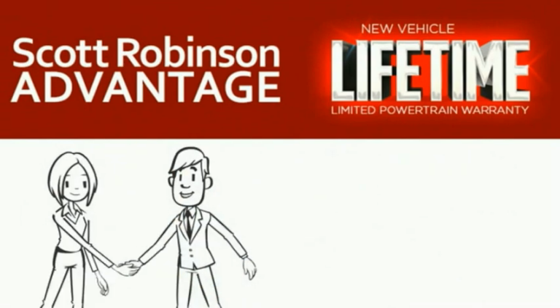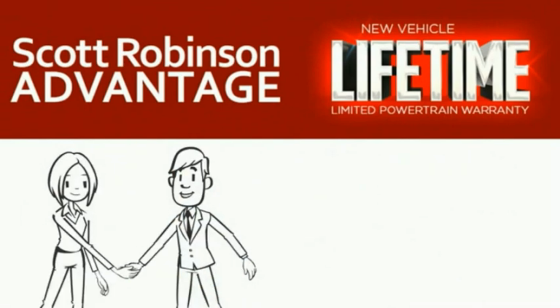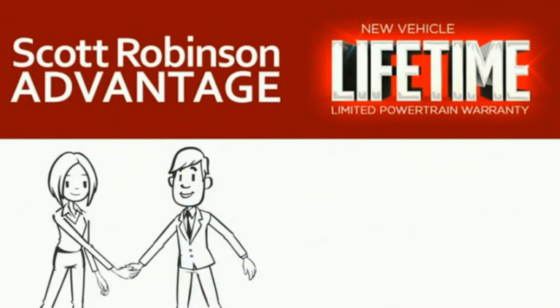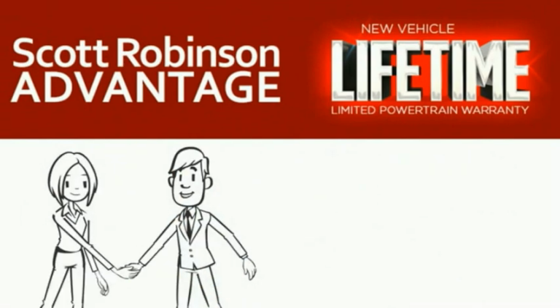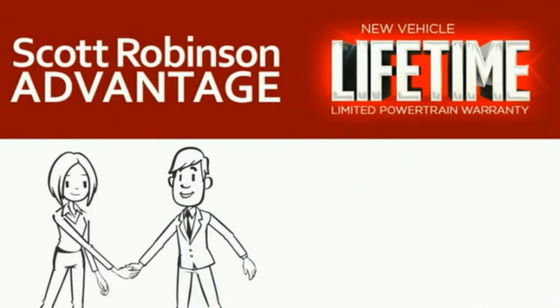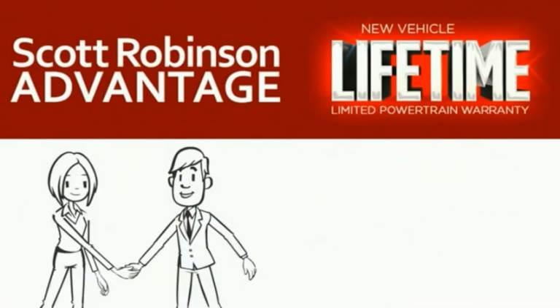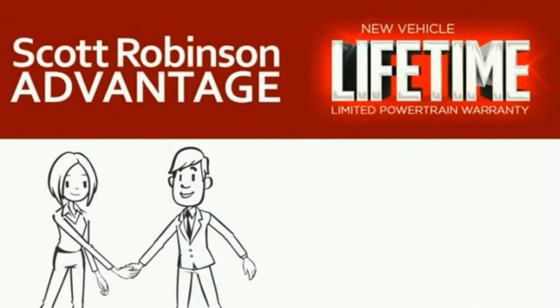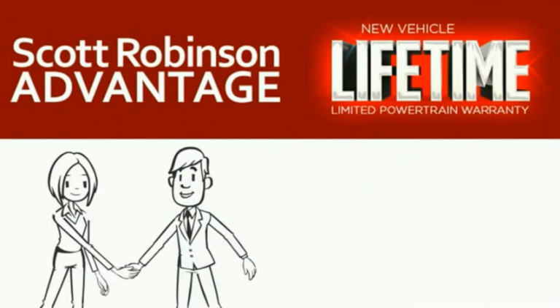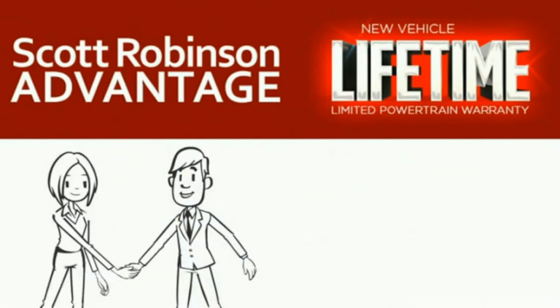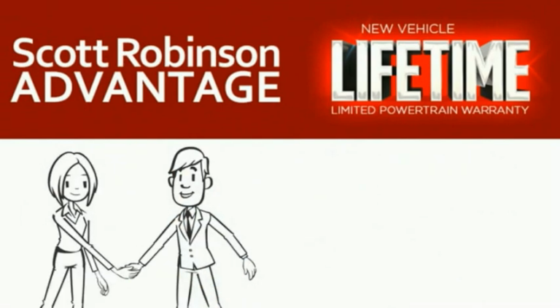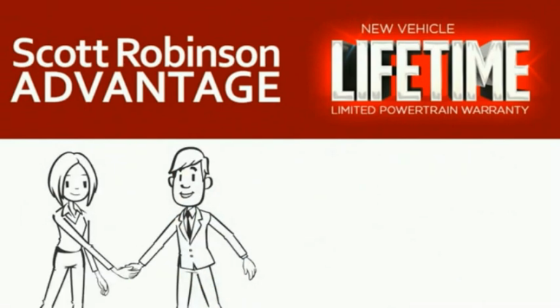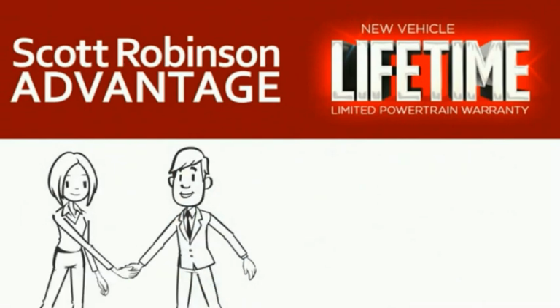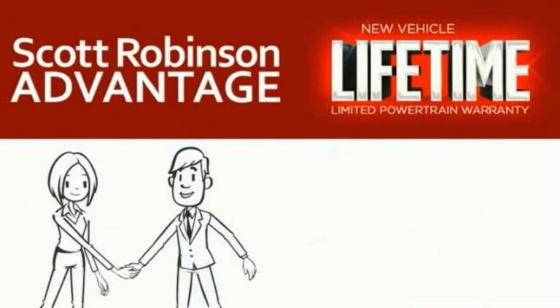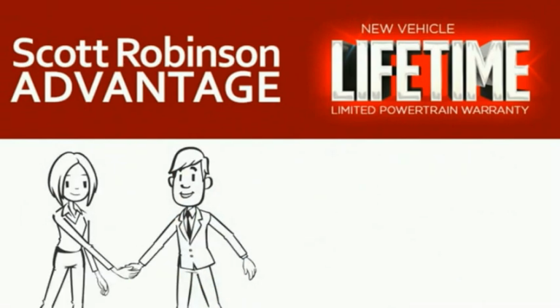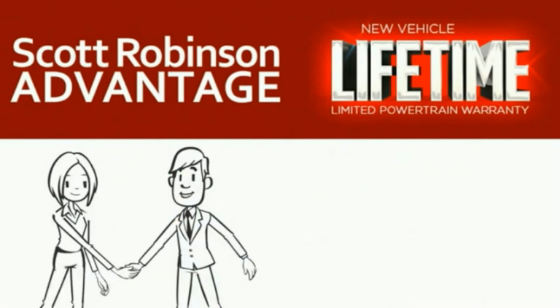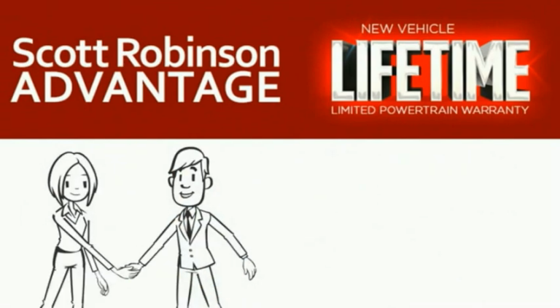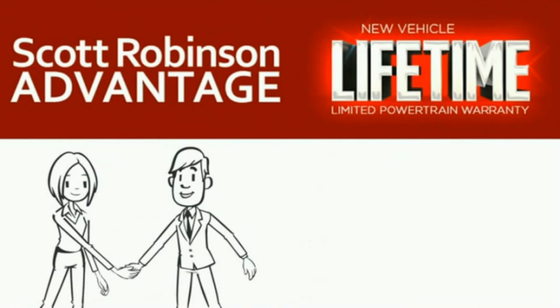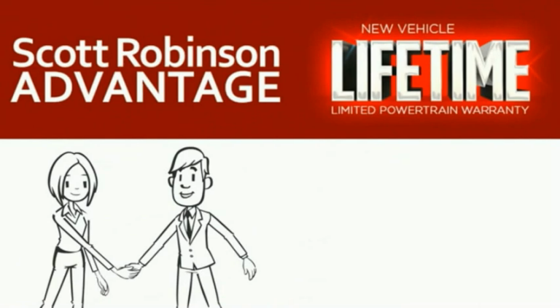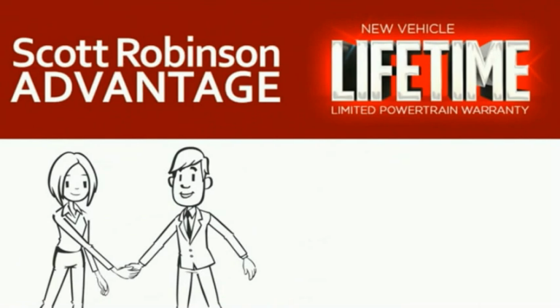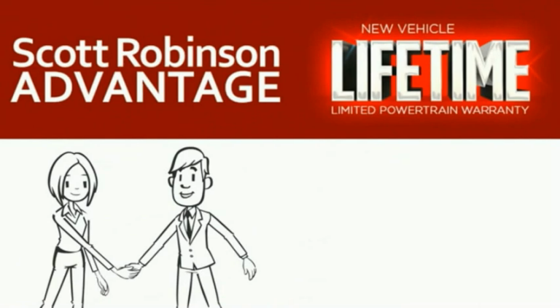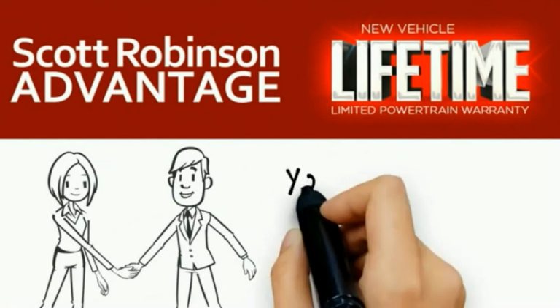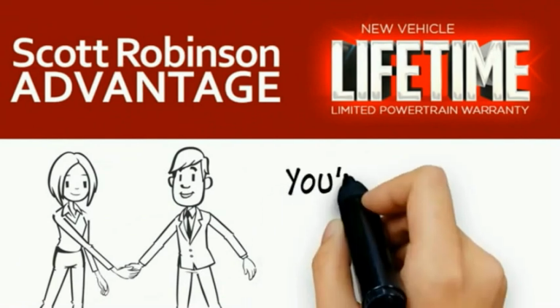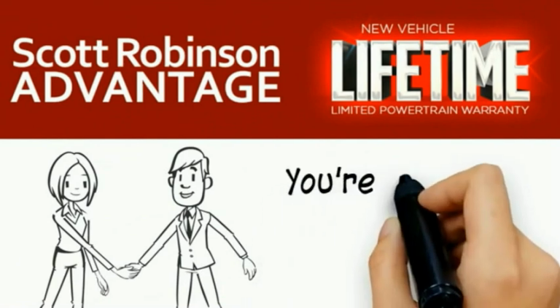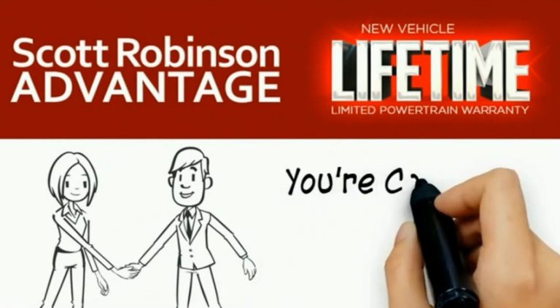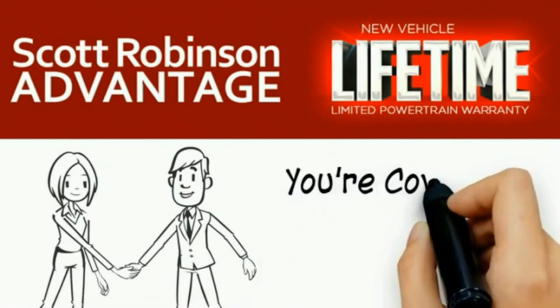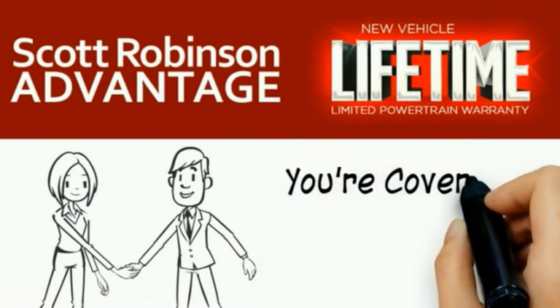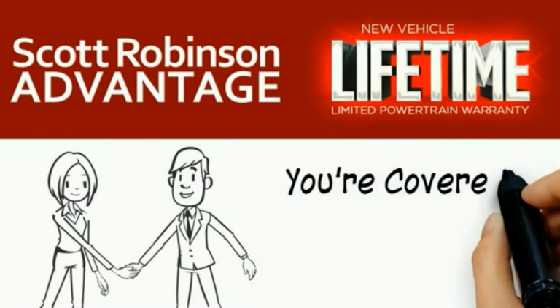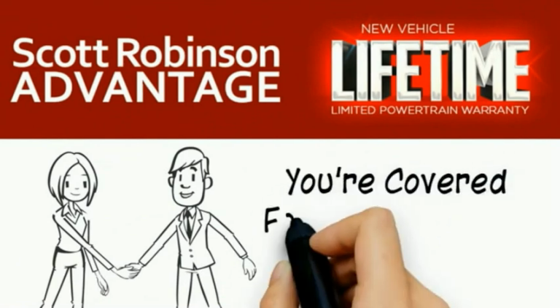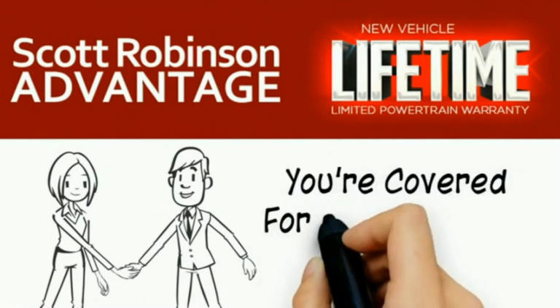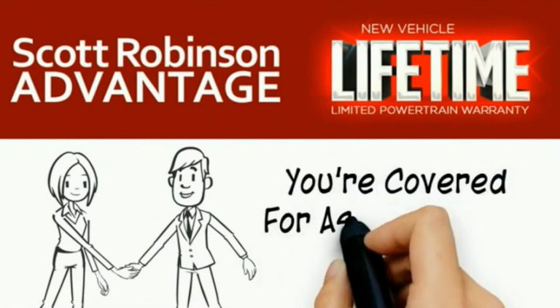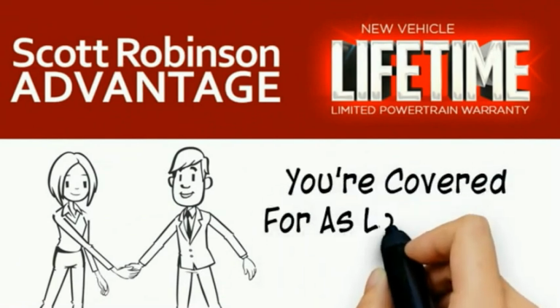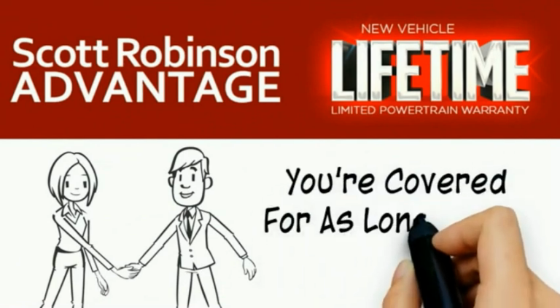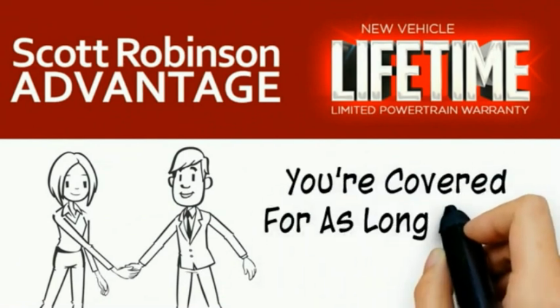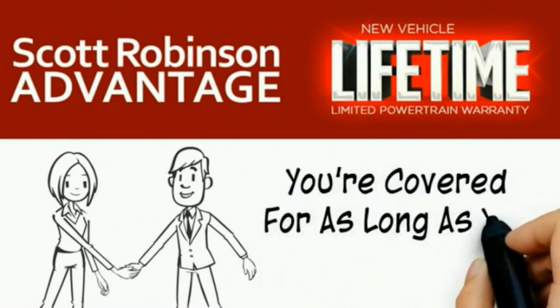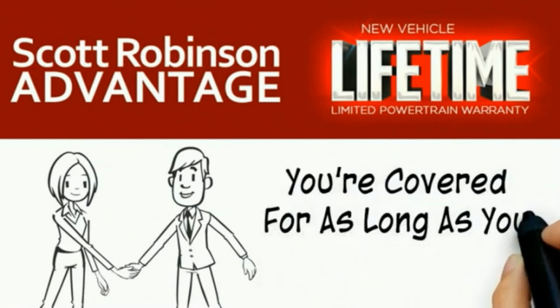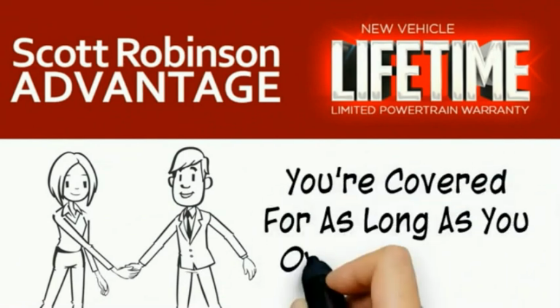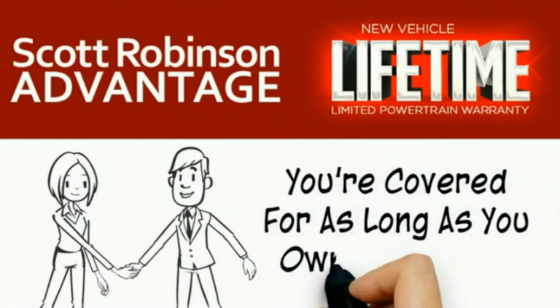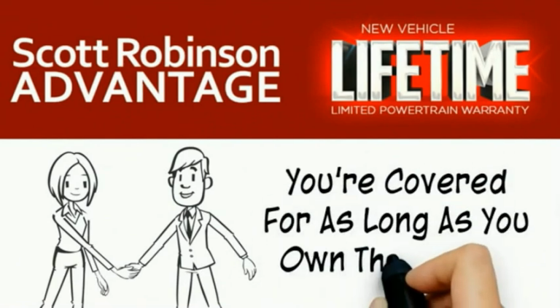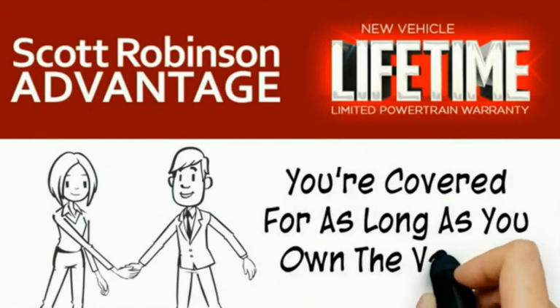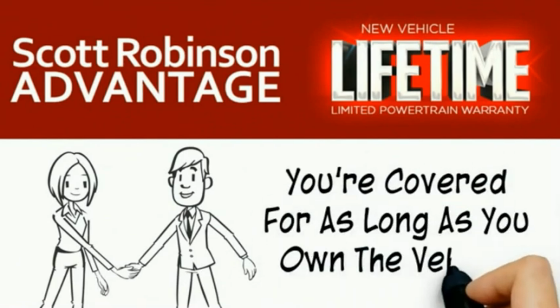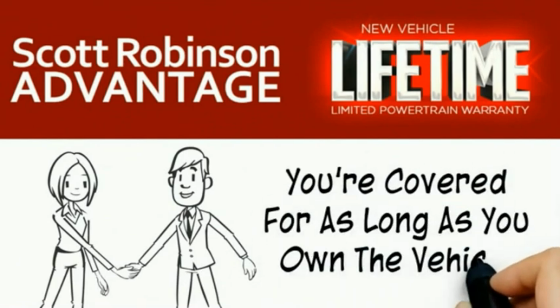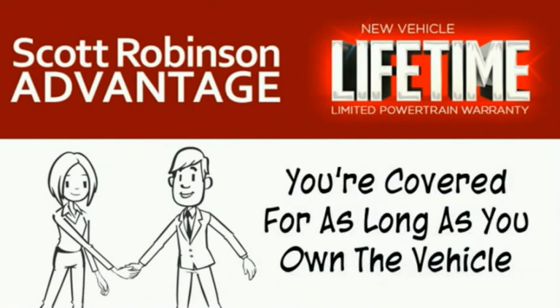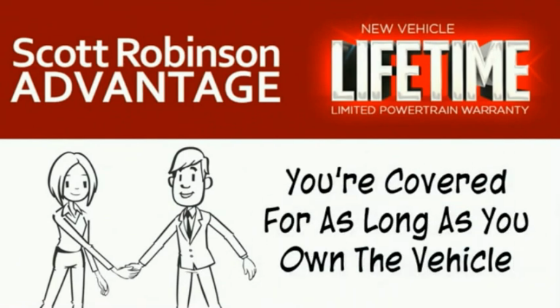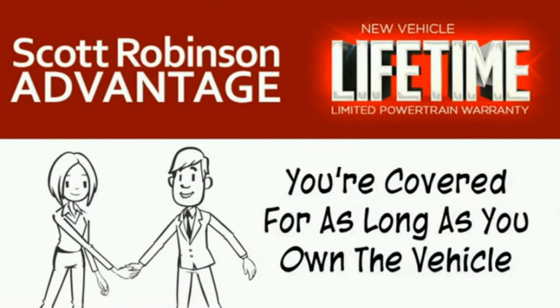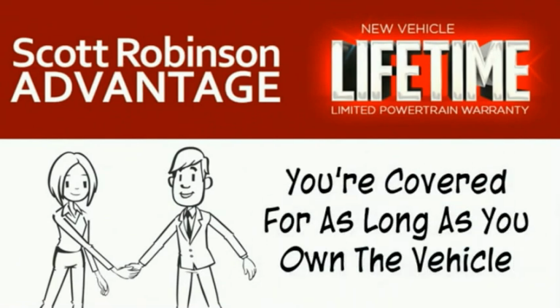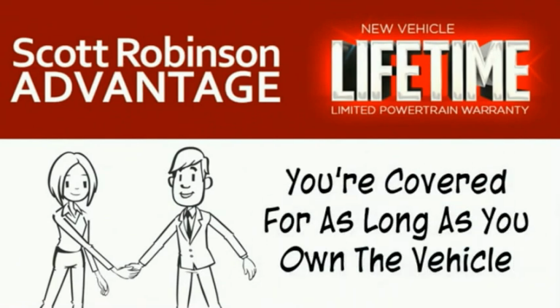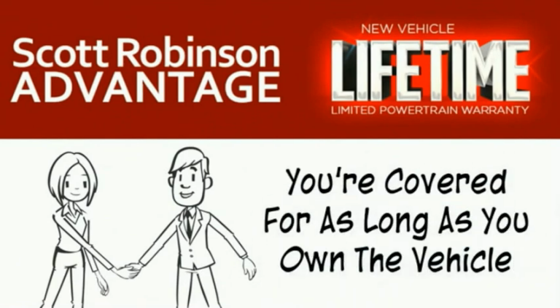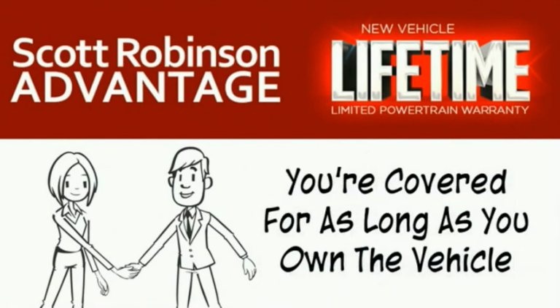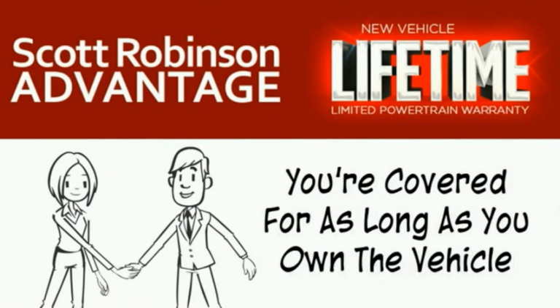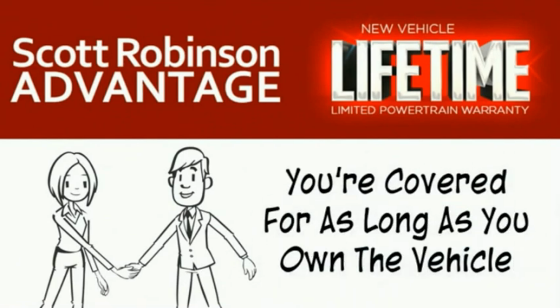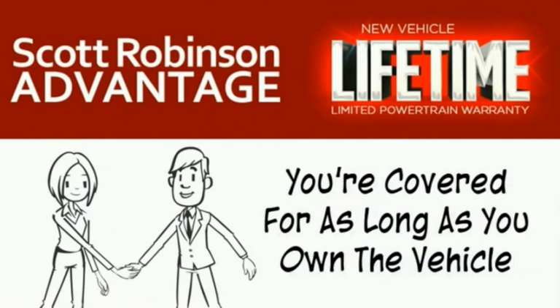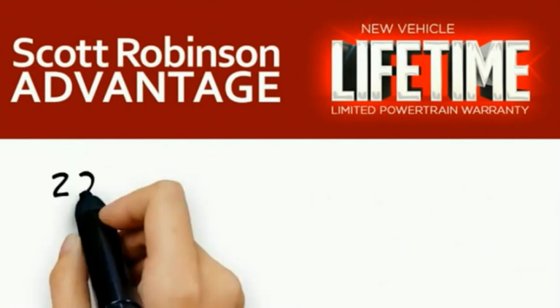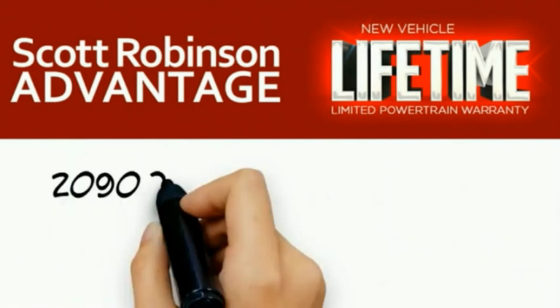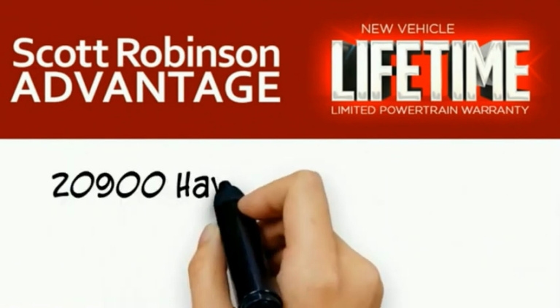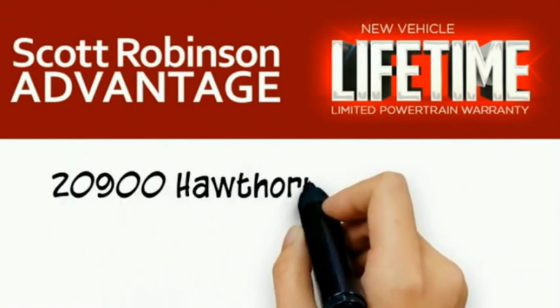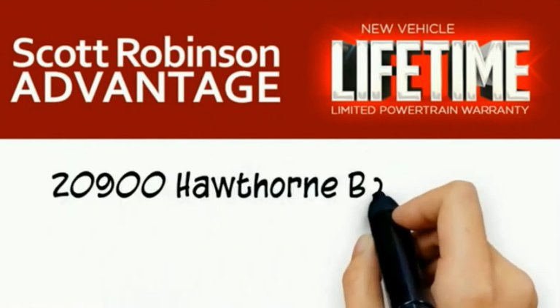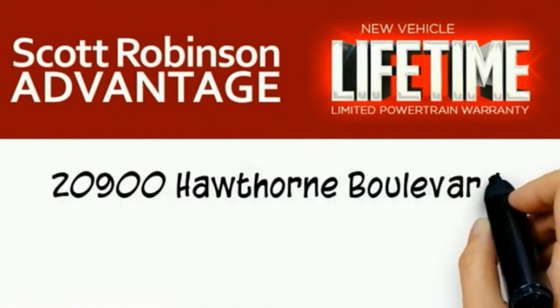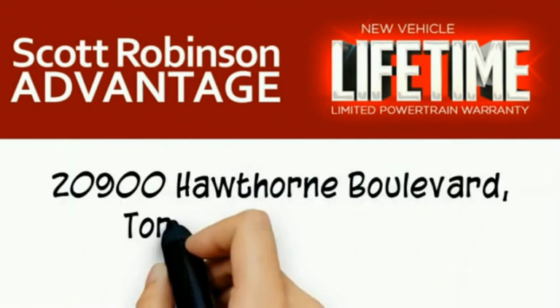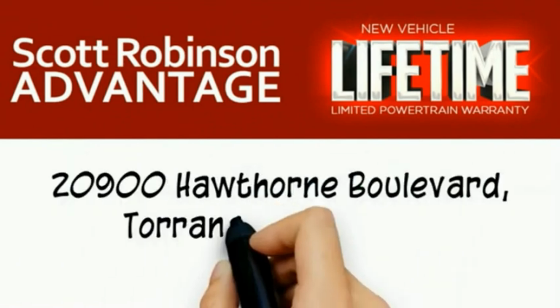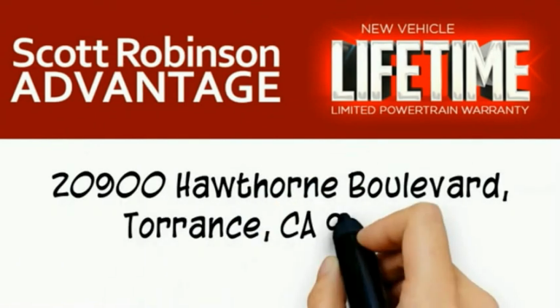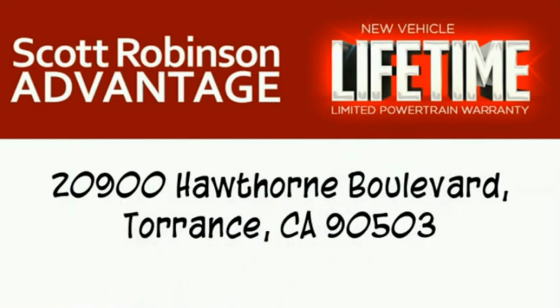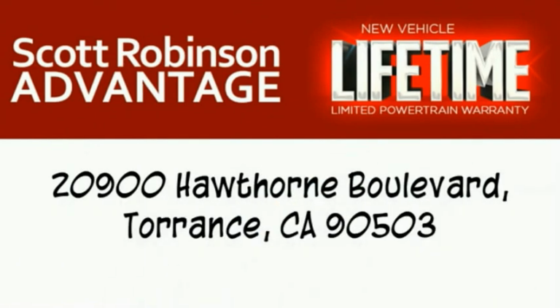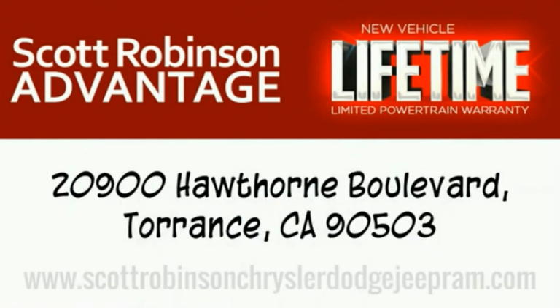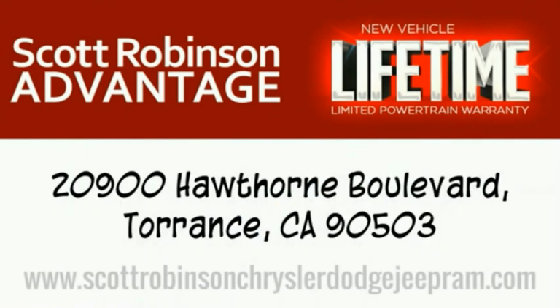We want a customer for life, so this is included at no extra charge. You're covered for as long as you own the vehicle. Thank you for choosing Scott Robinson.